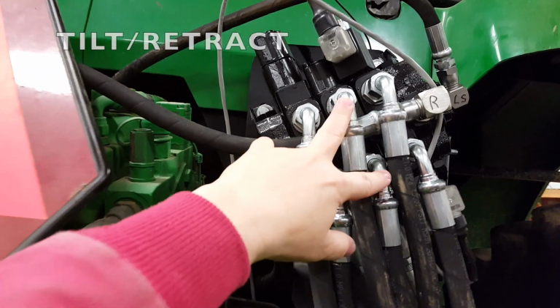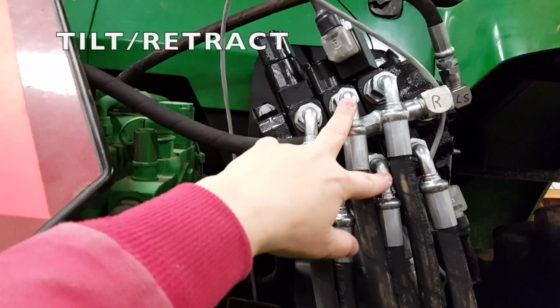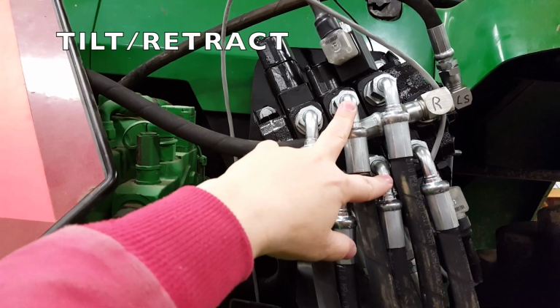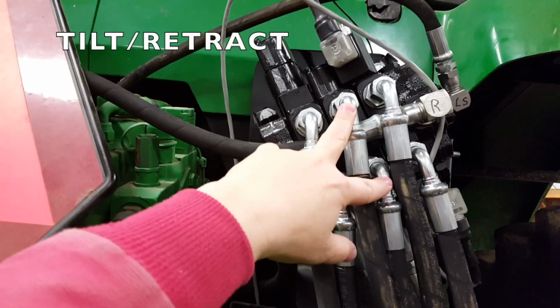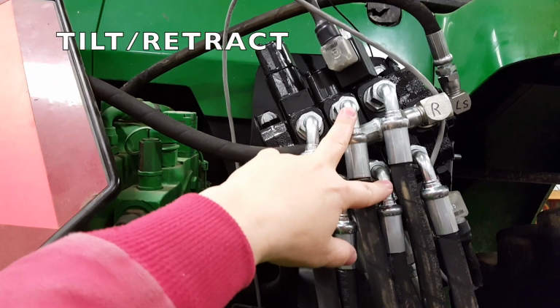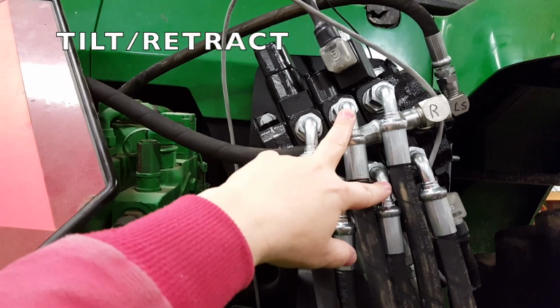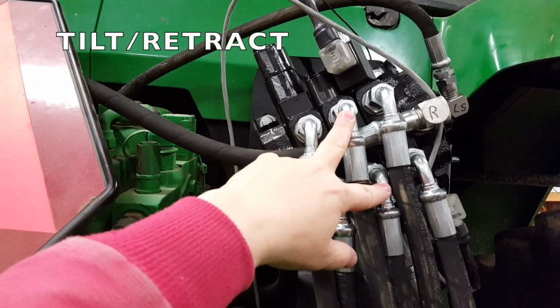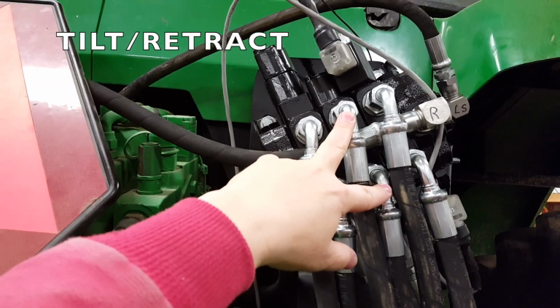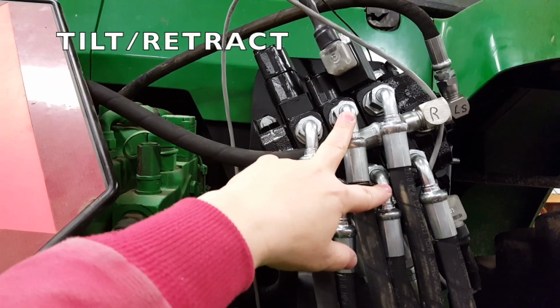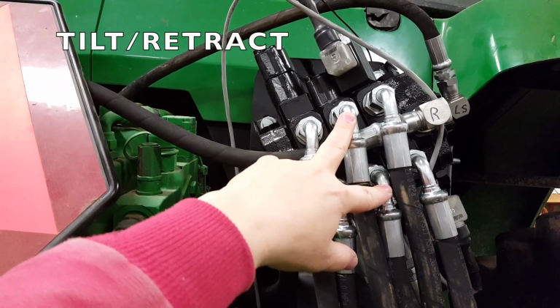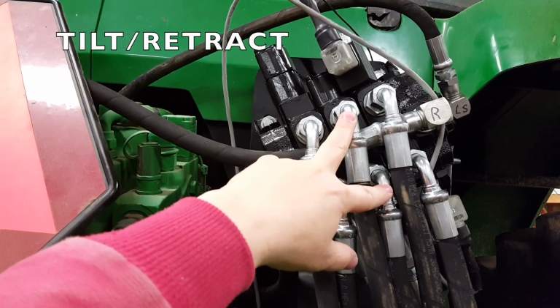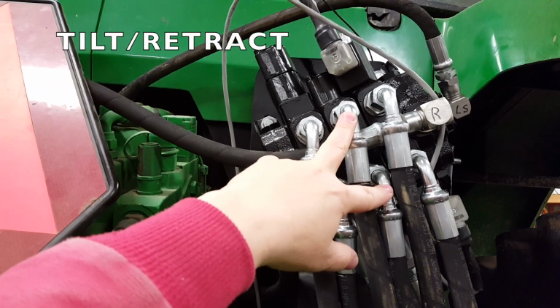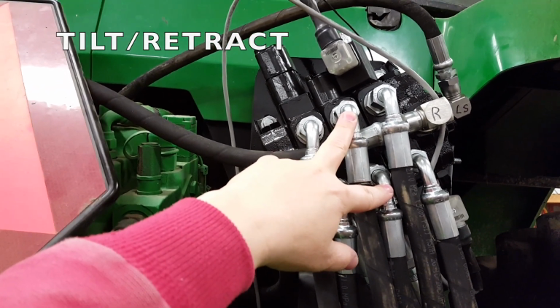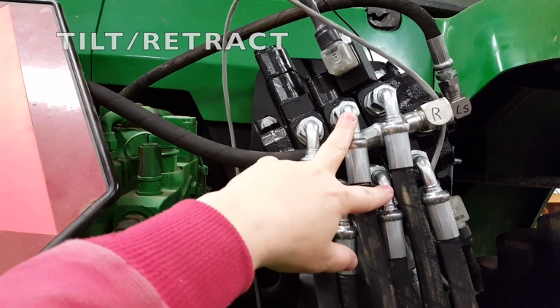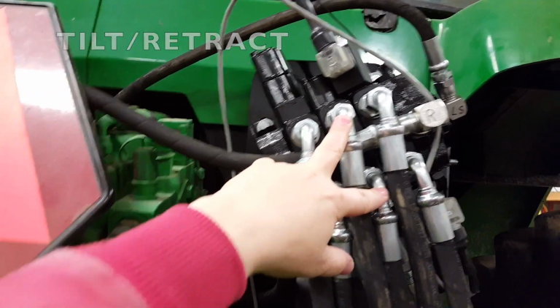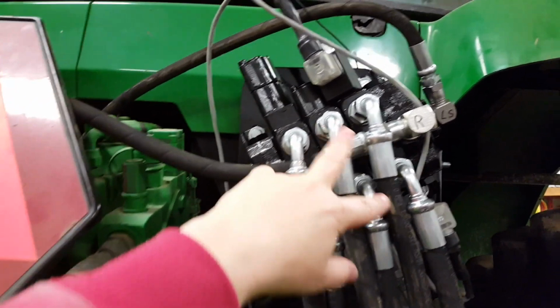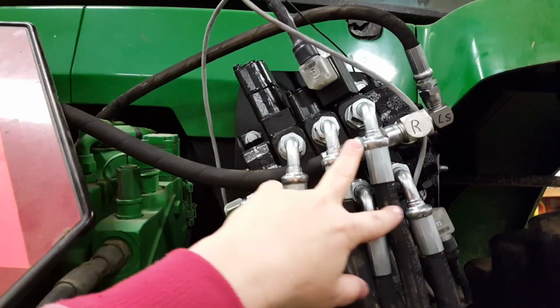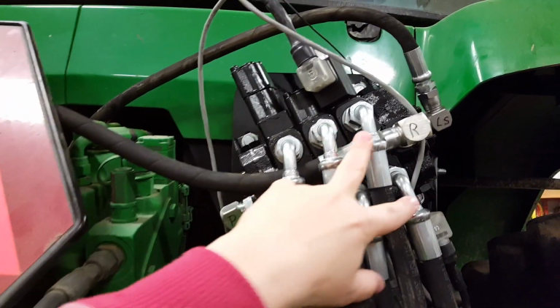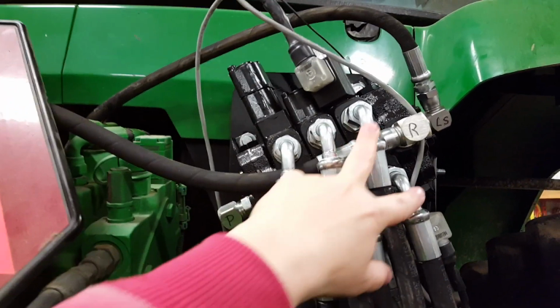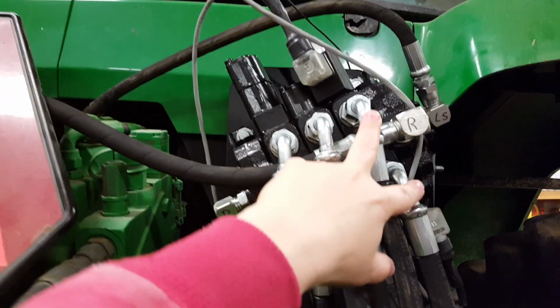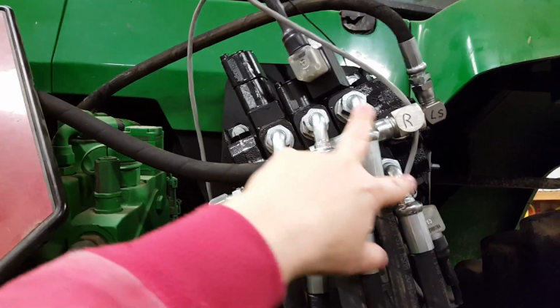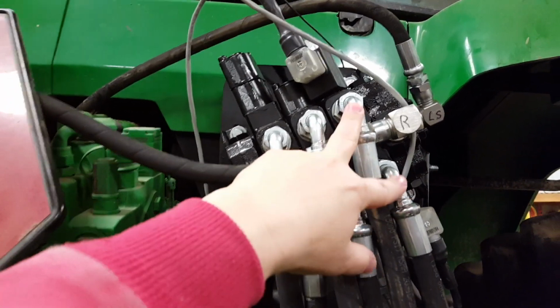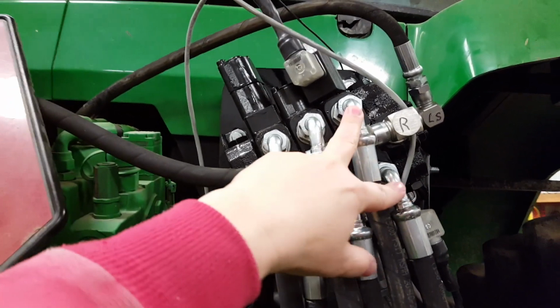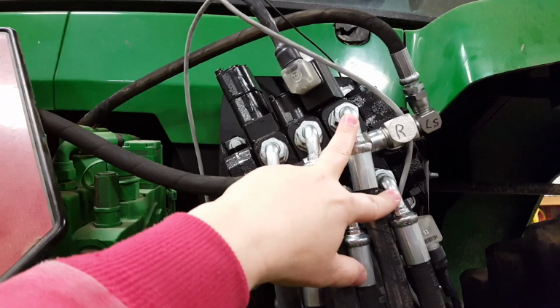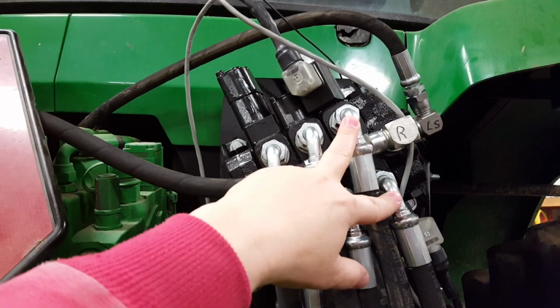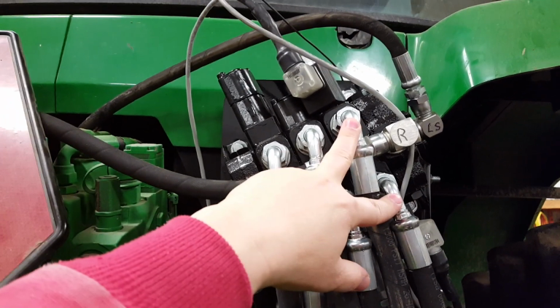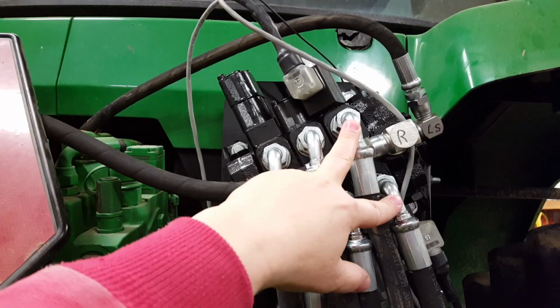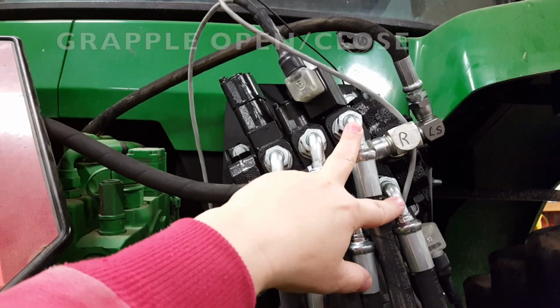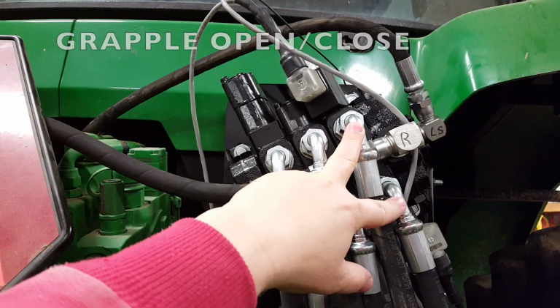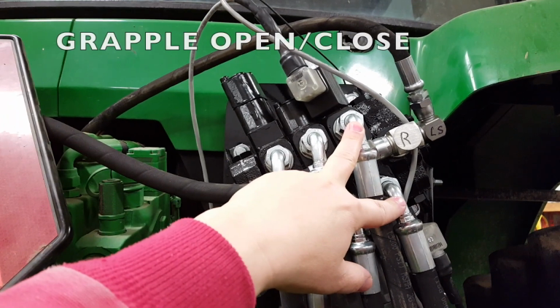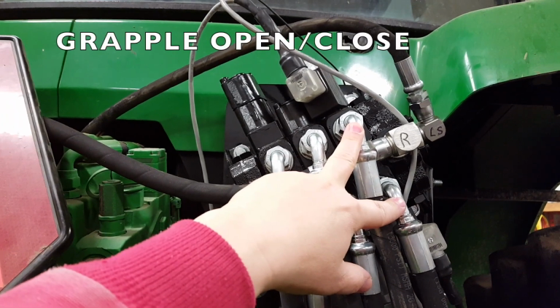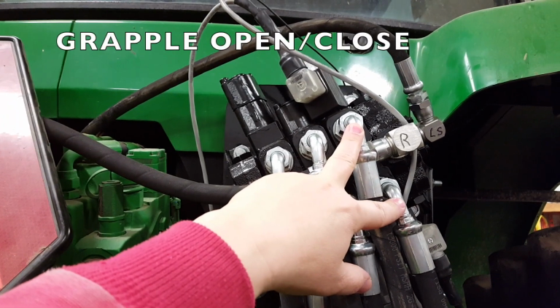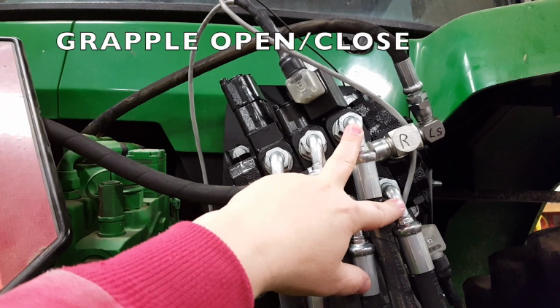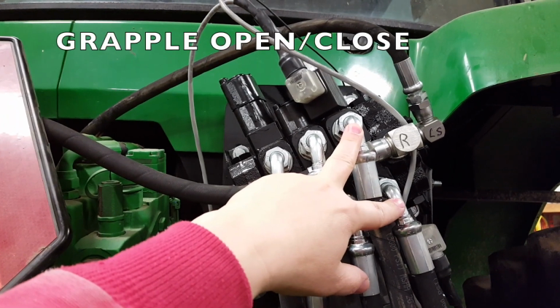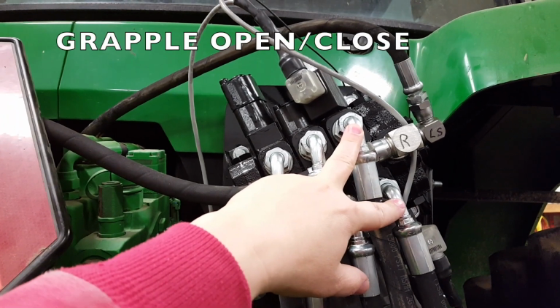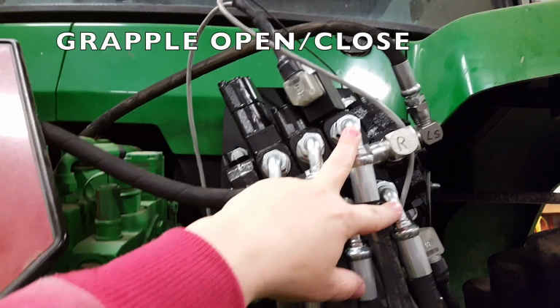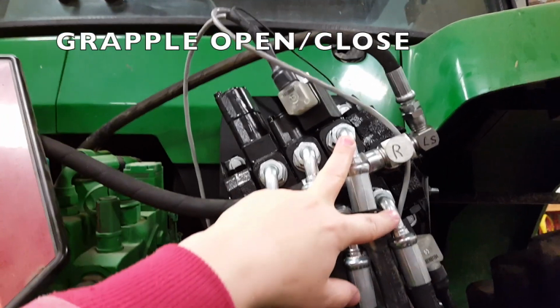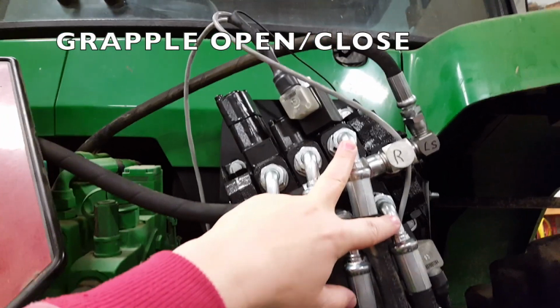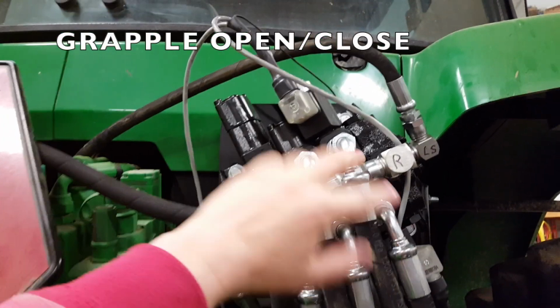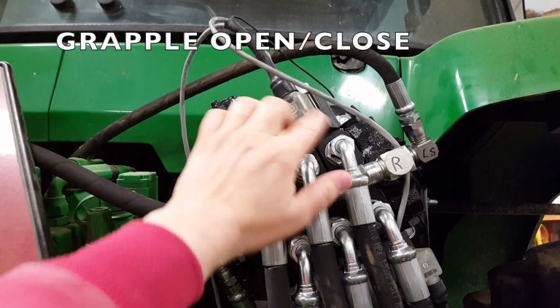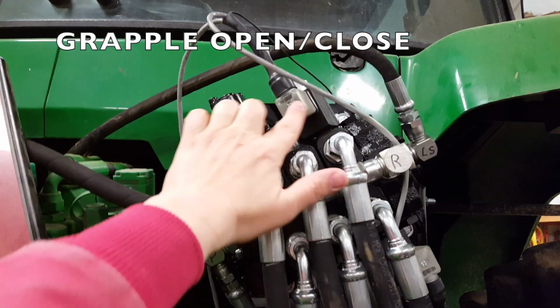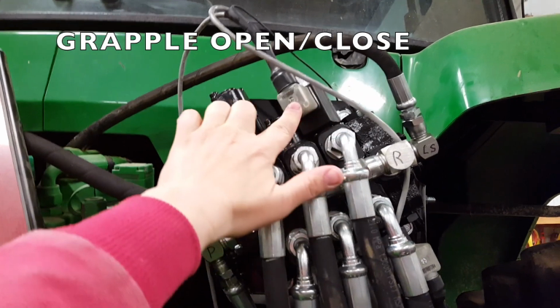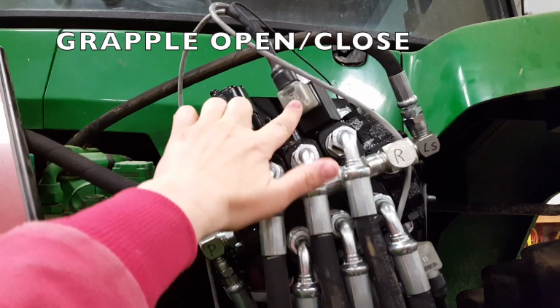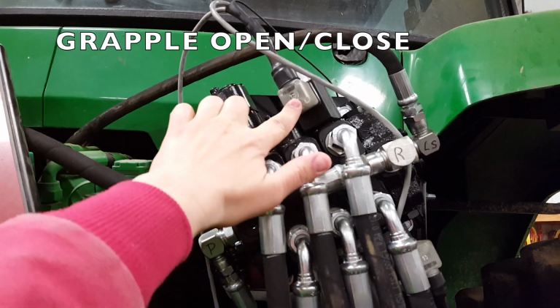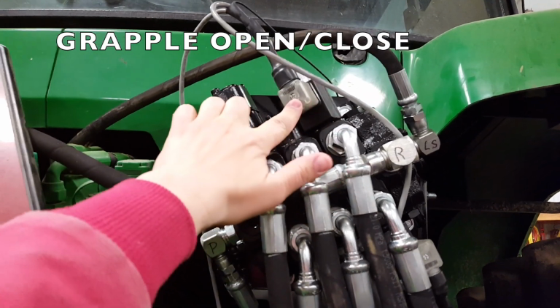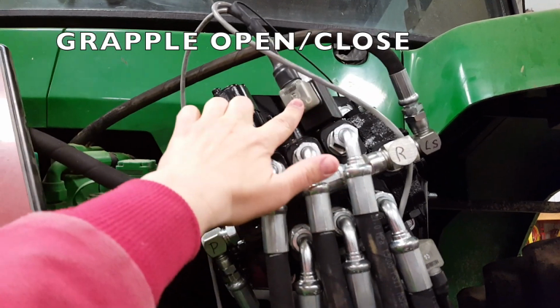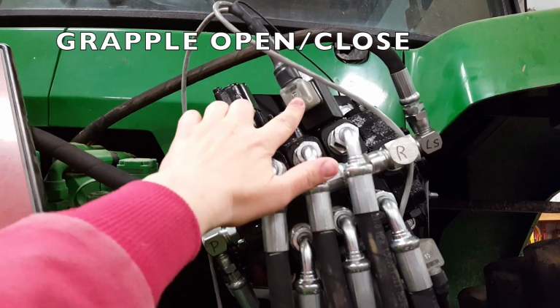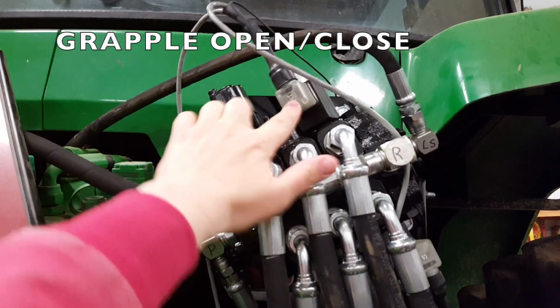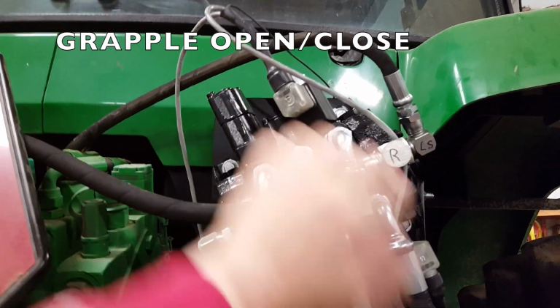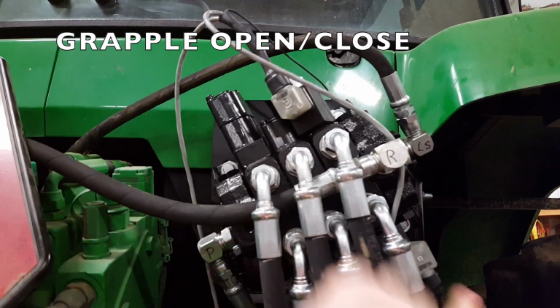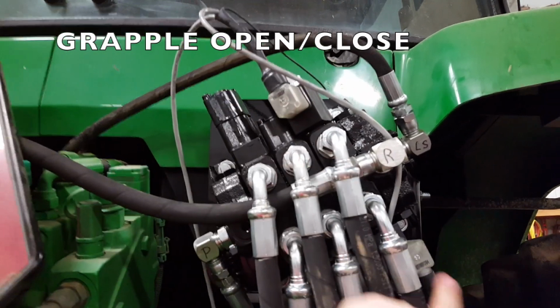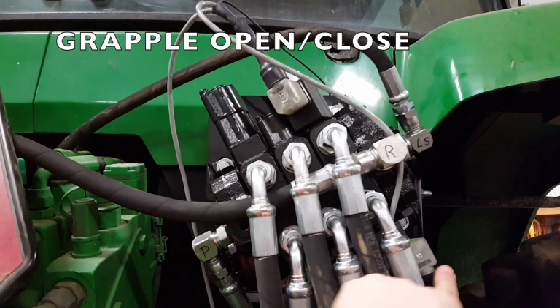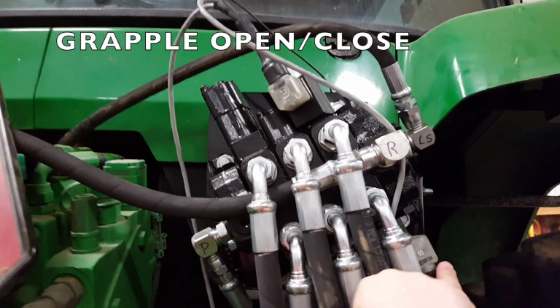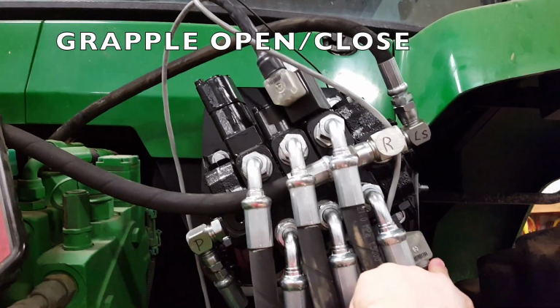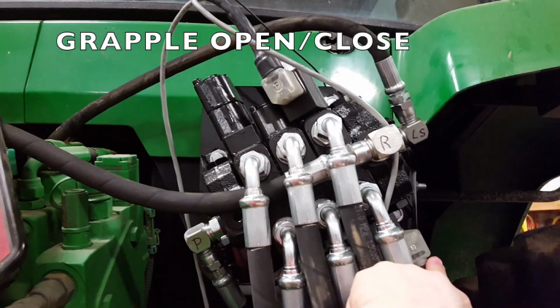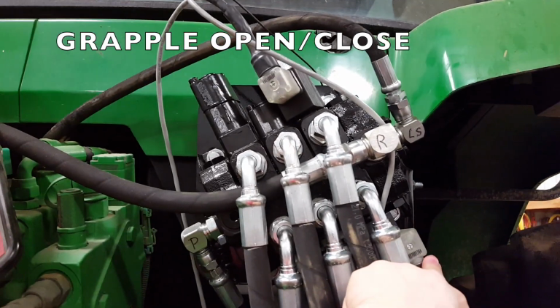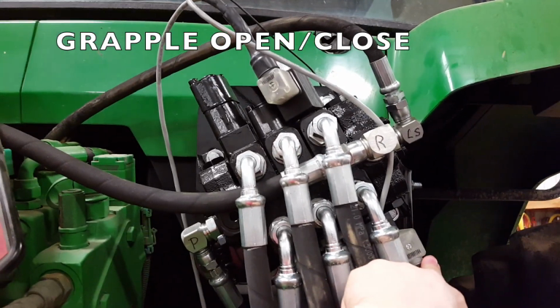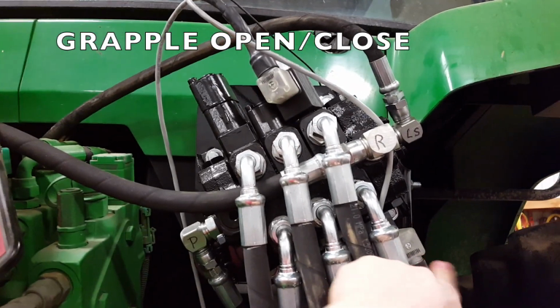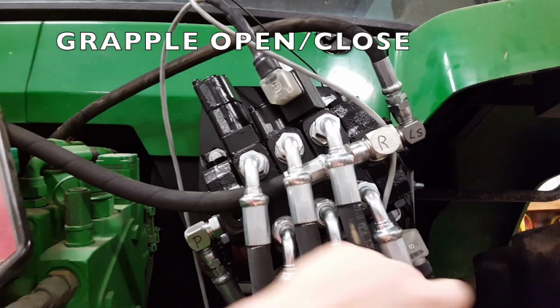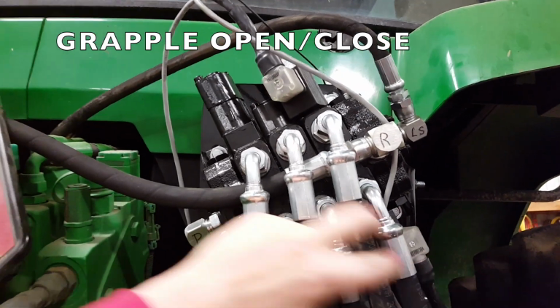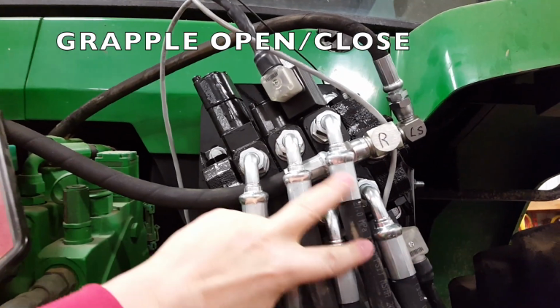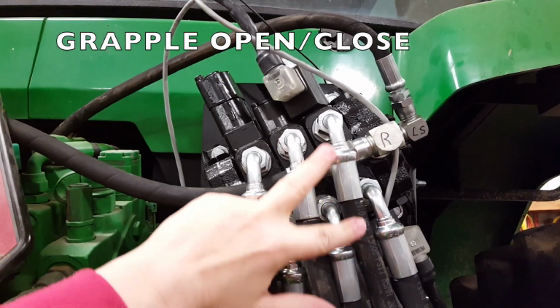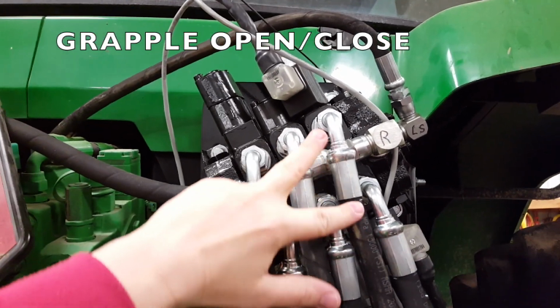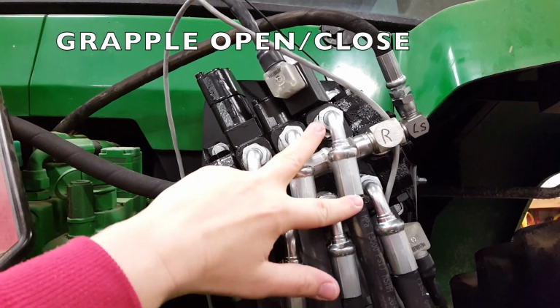This is for the tilt and retract, and then these are the solenoid valves. They're electric and that's for the grapple.